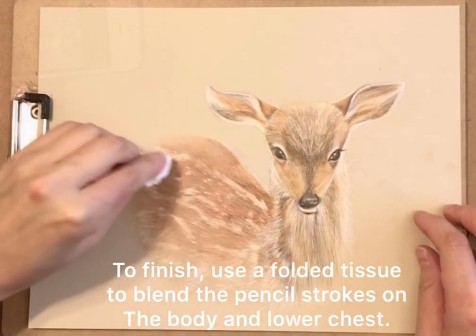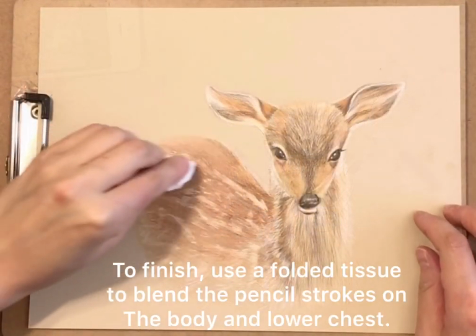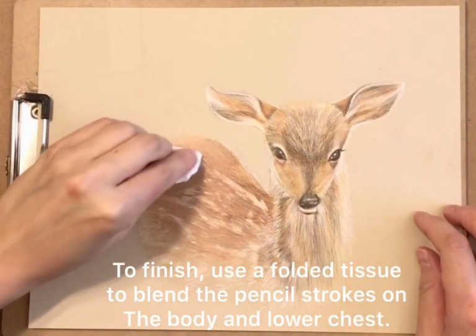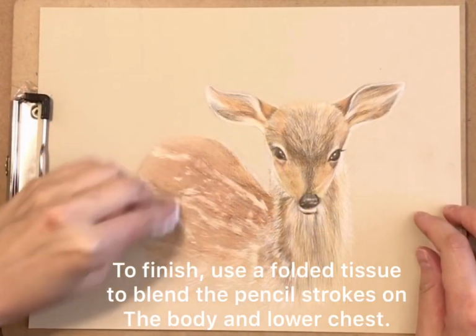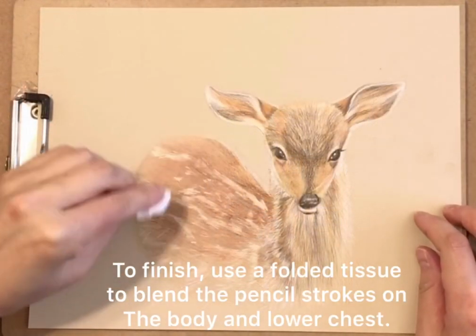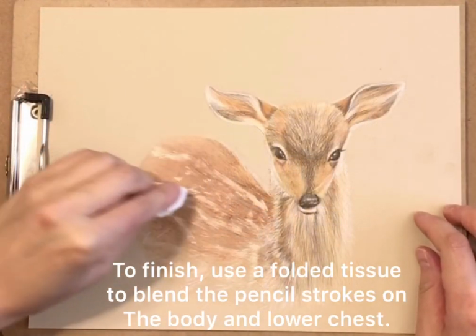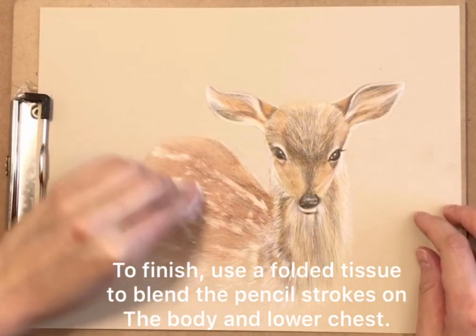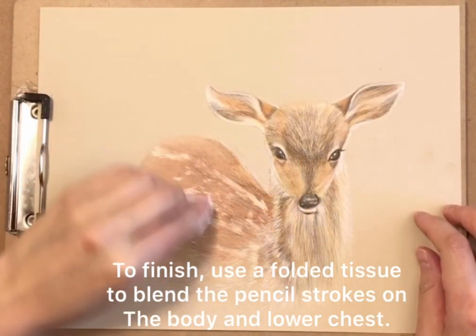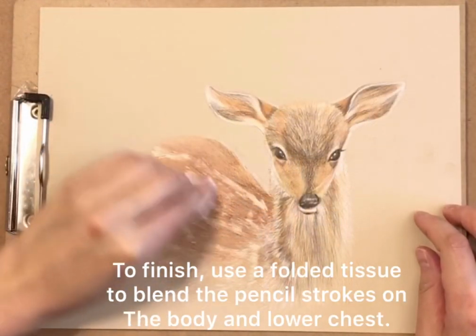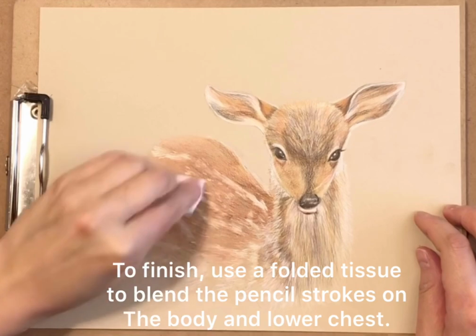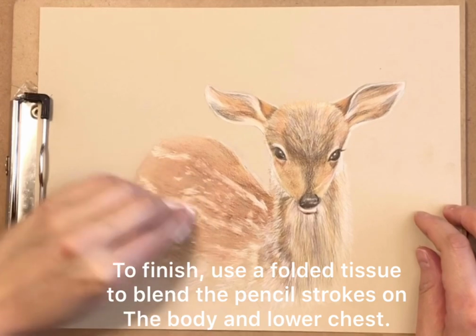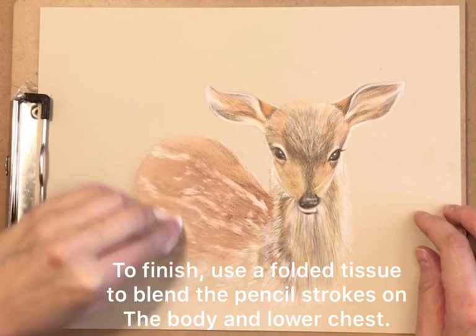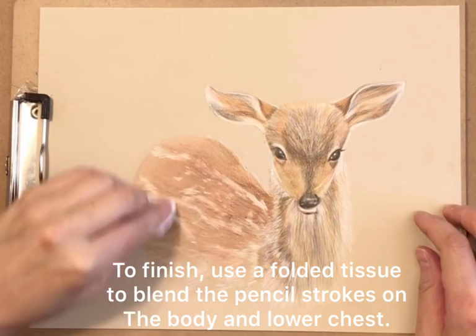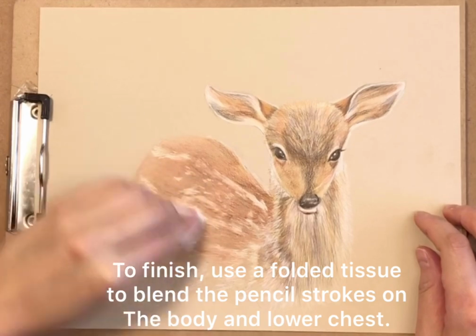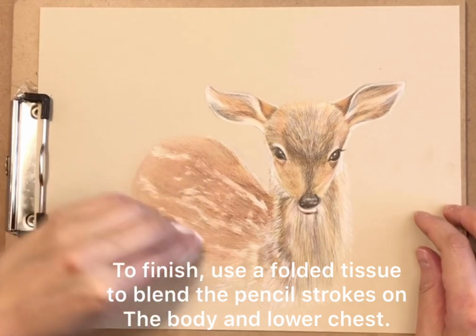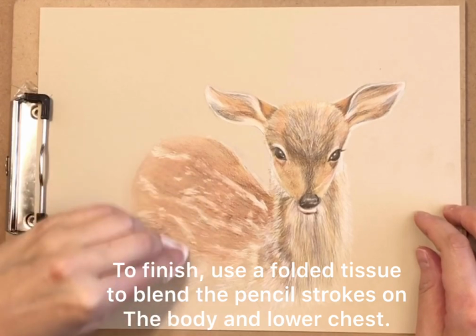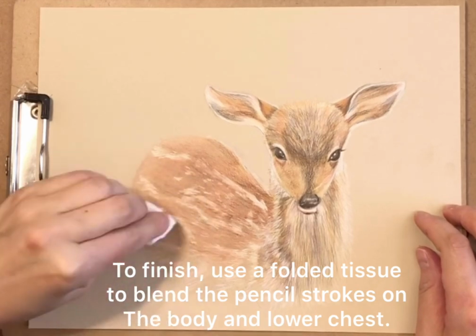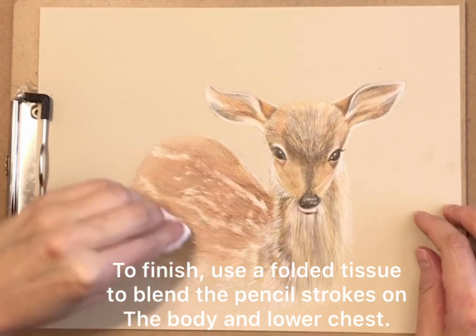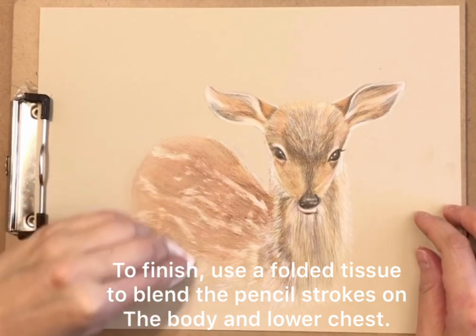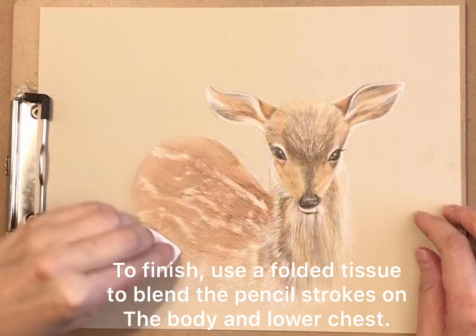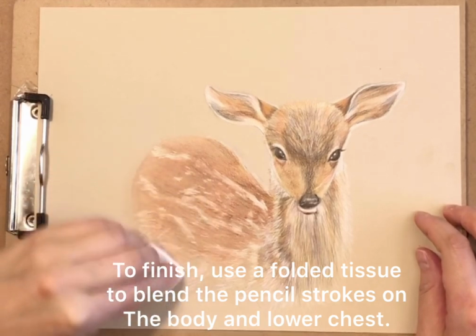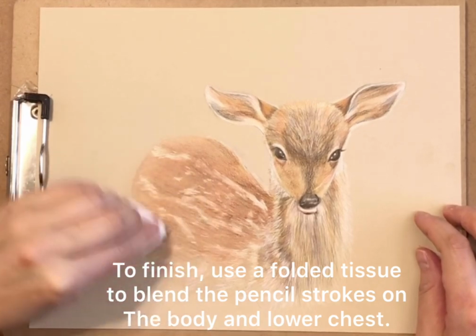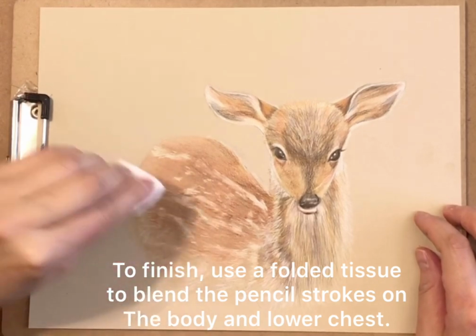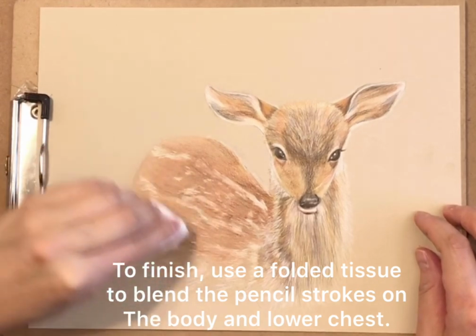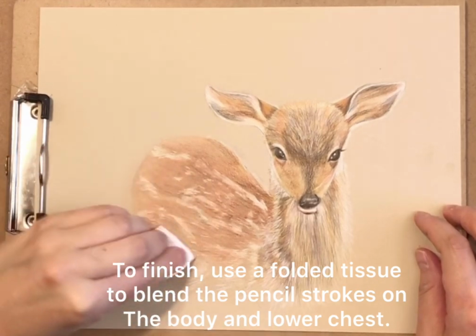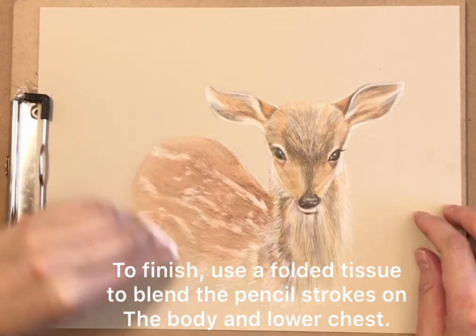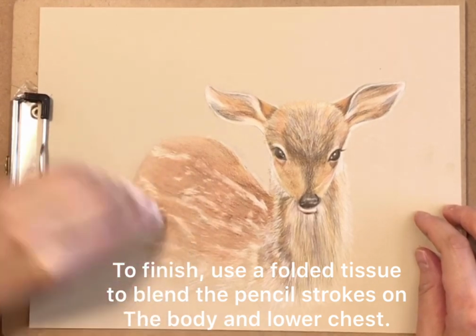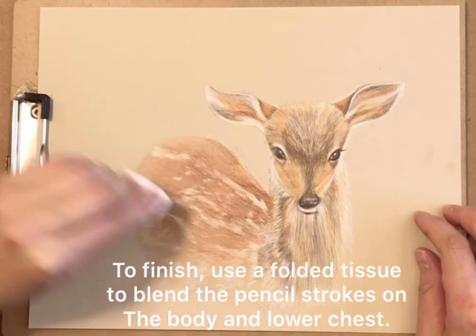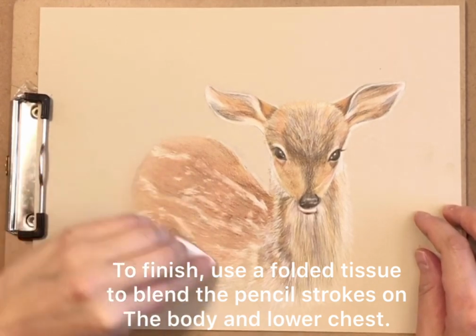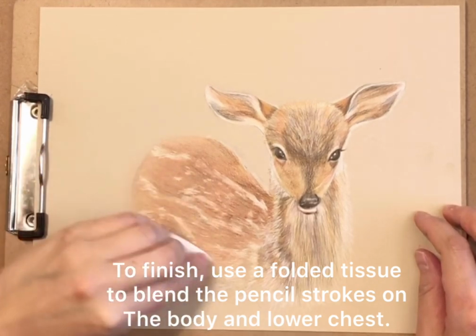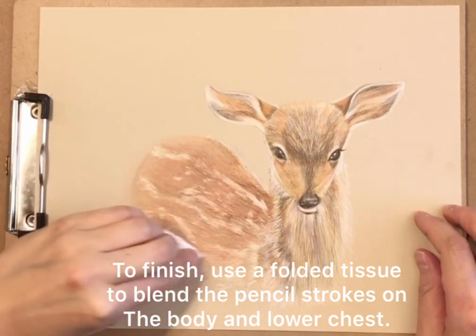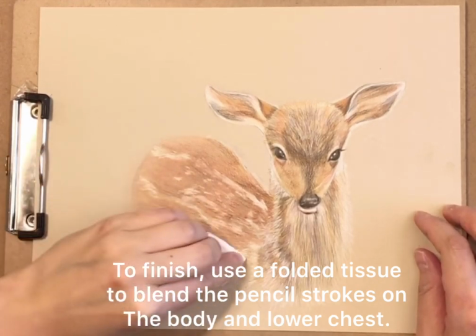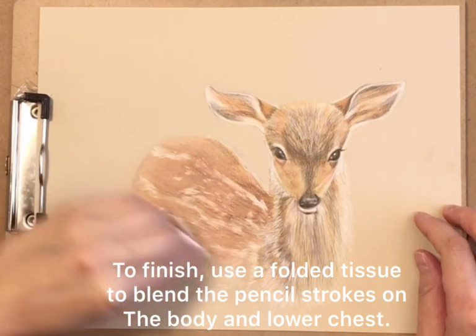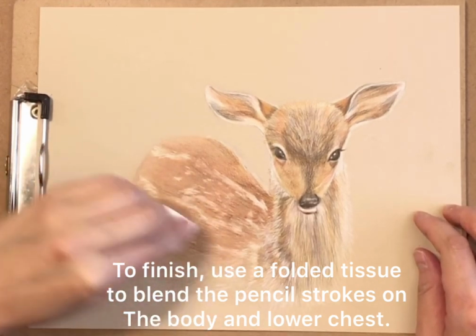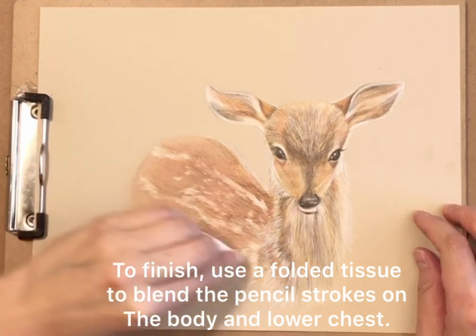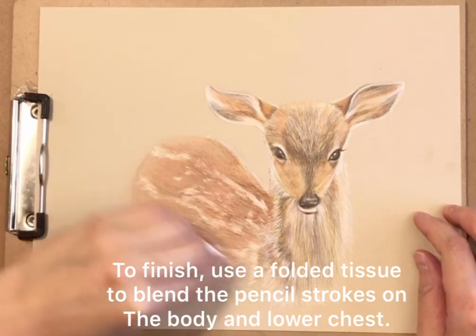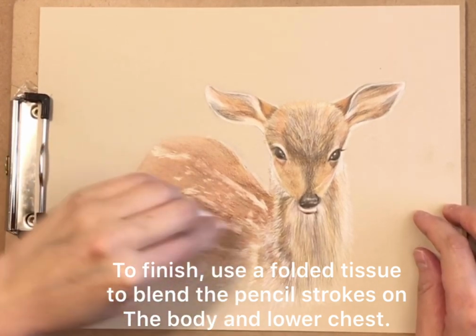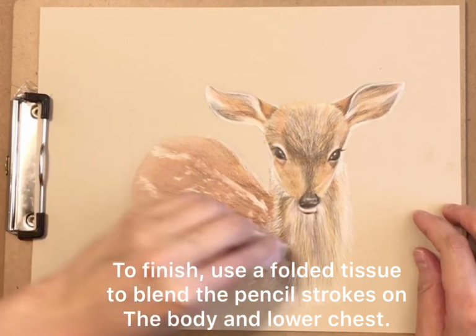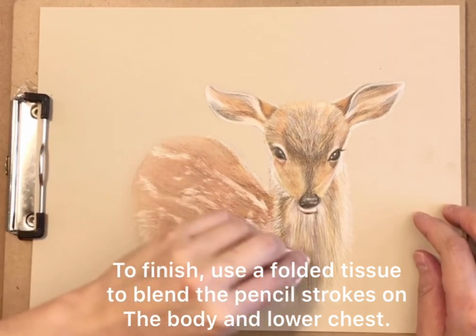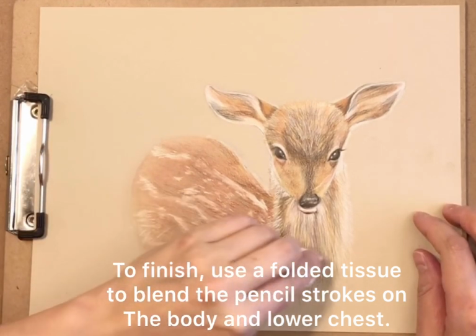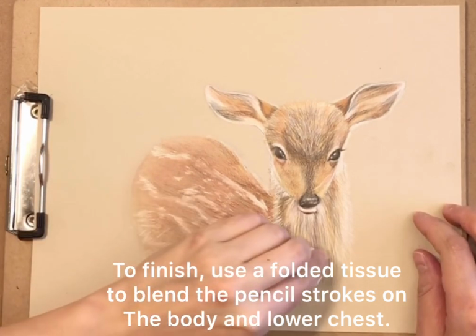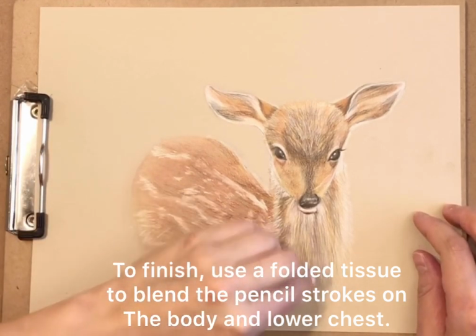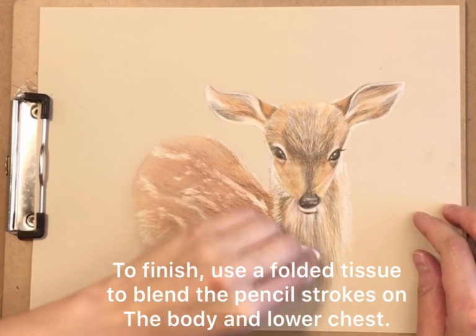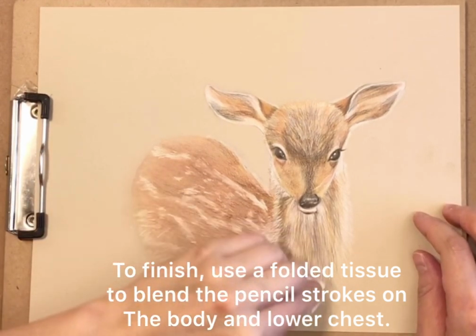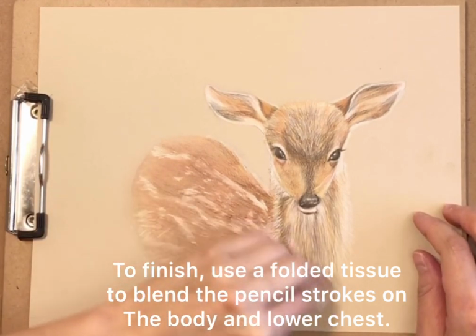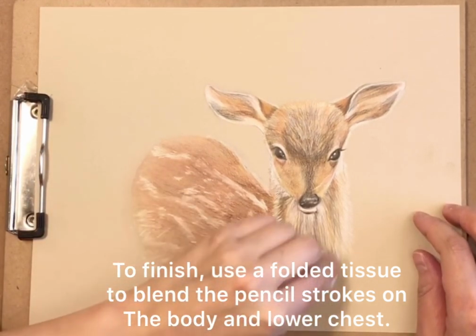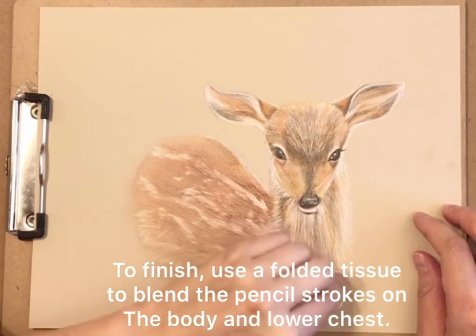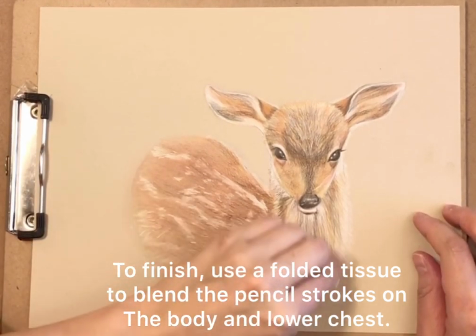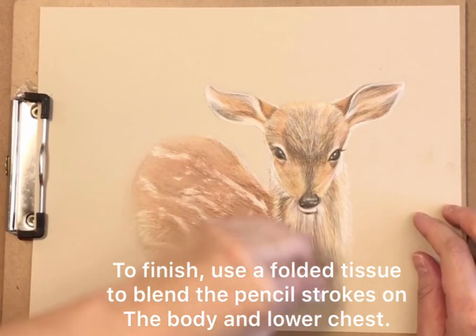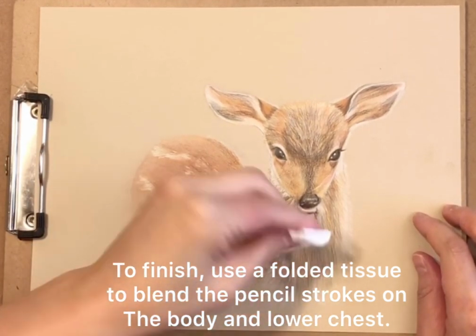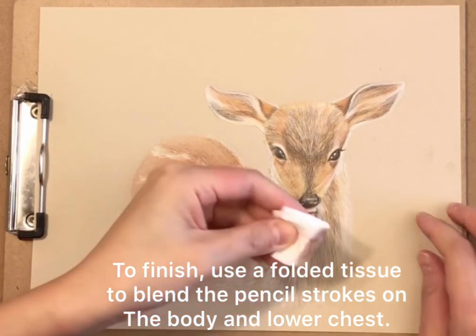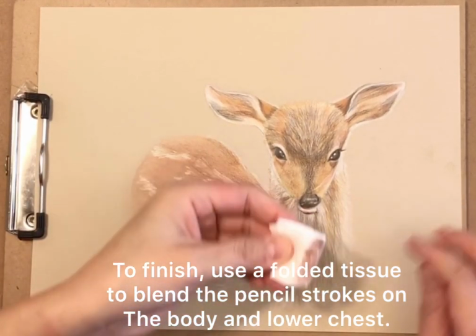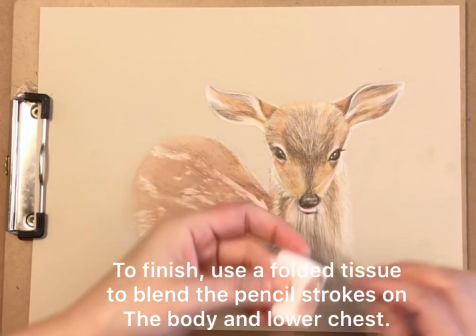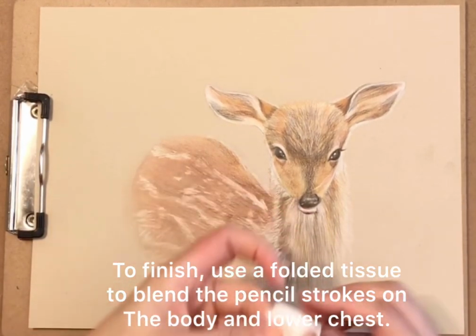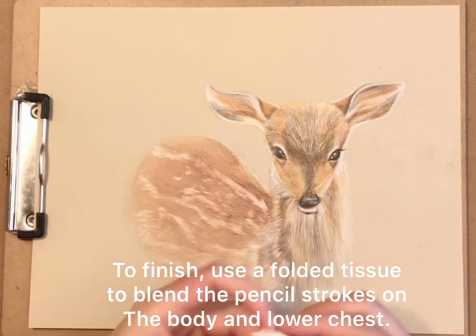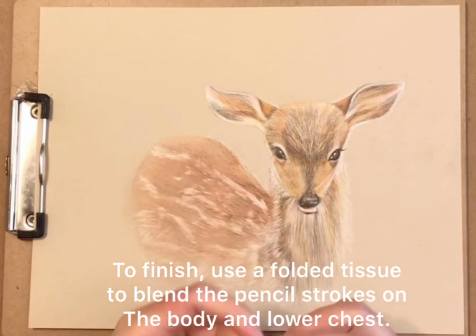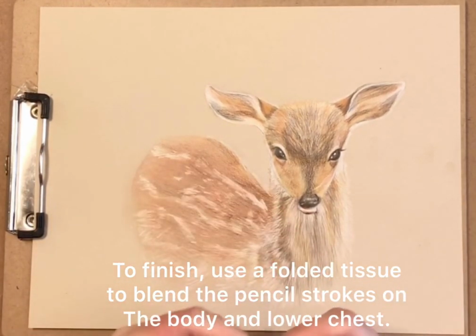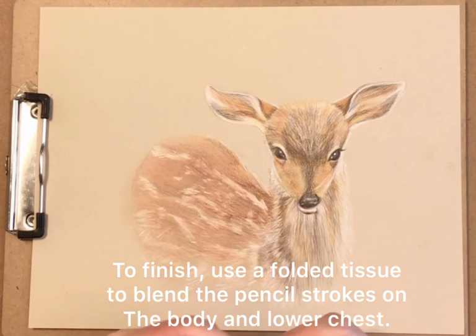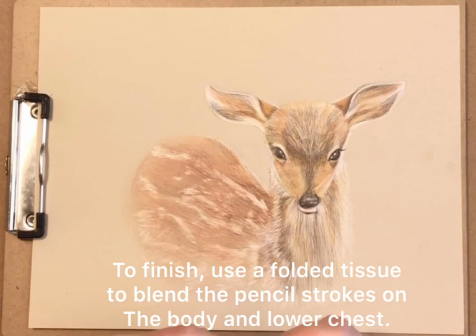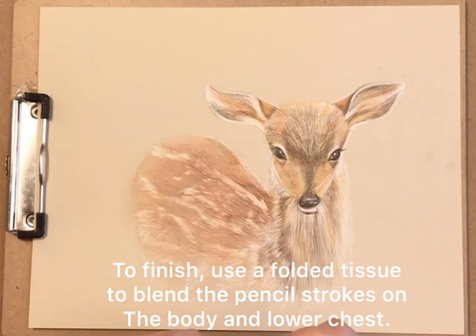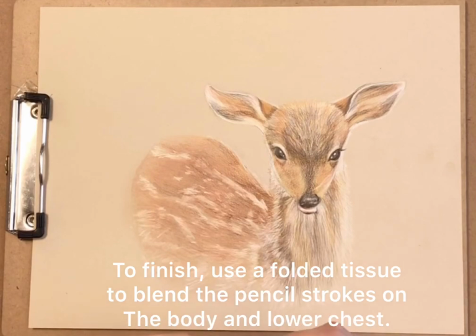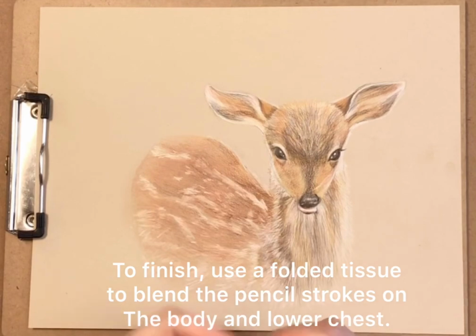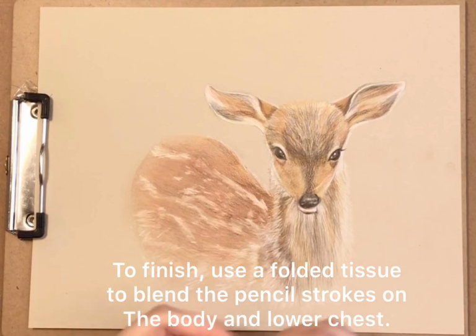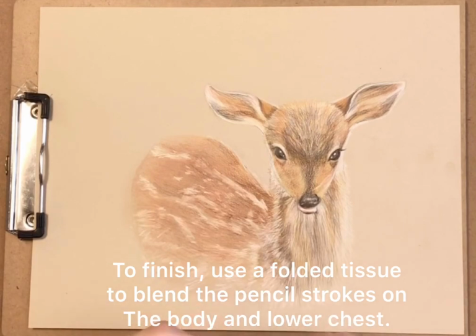To finish, use a folded tissue to blend the pencil strokes on the body and lower chest.